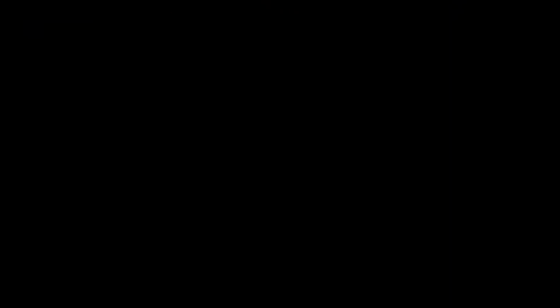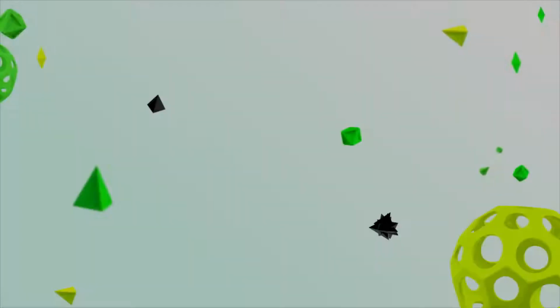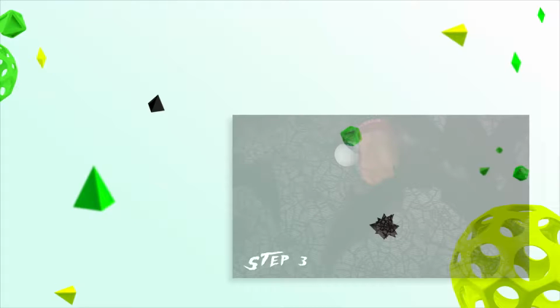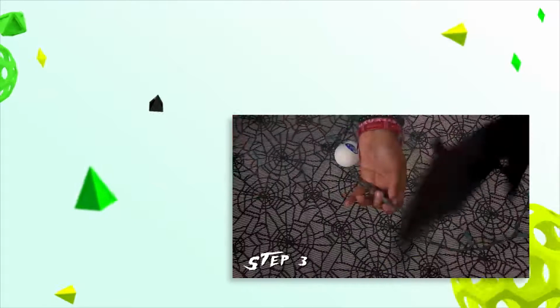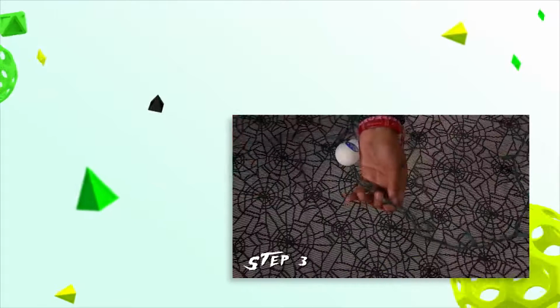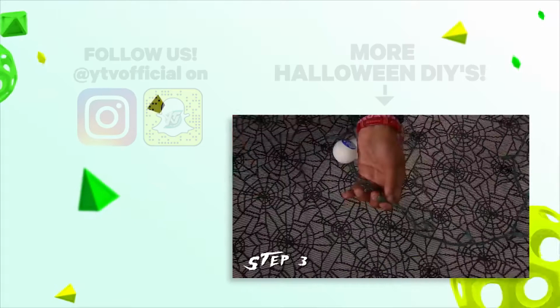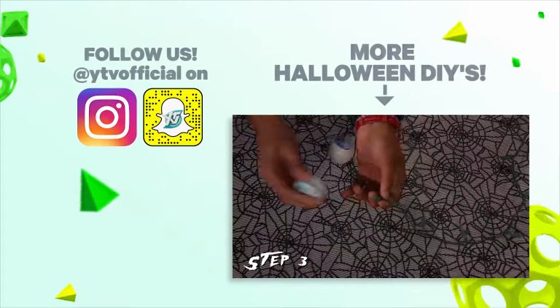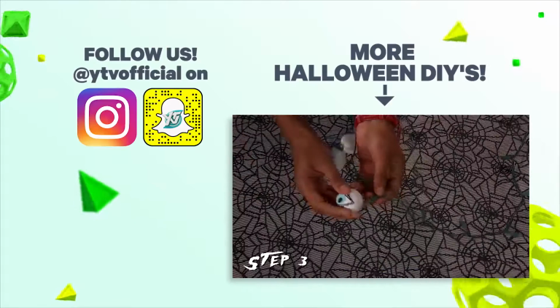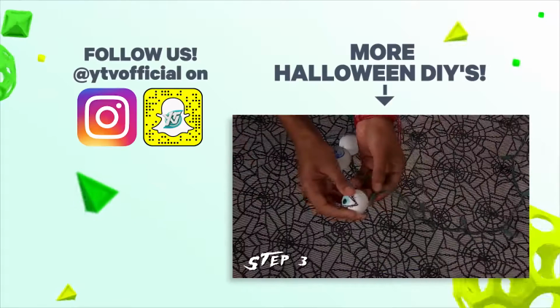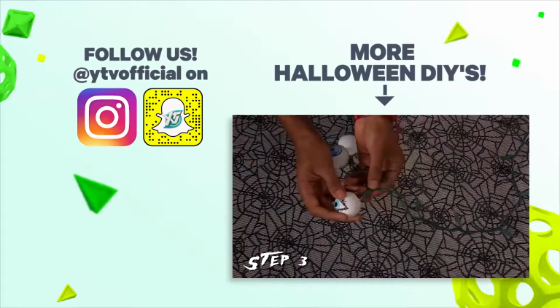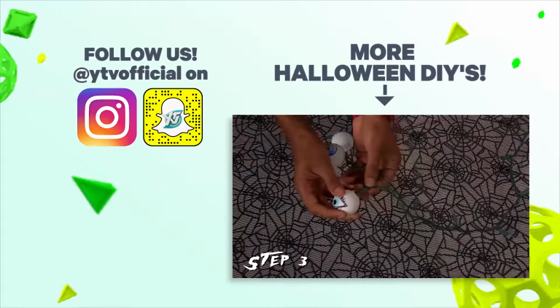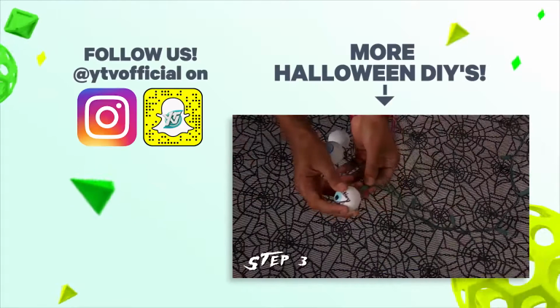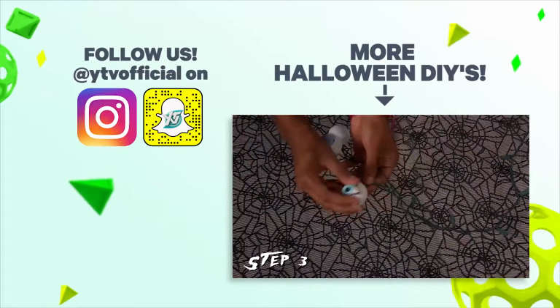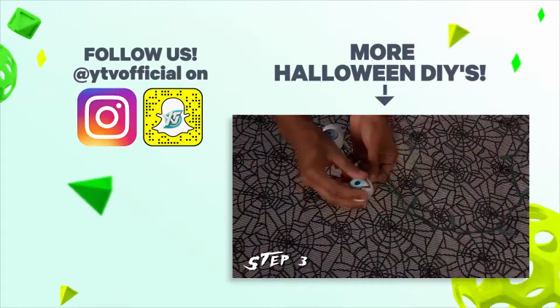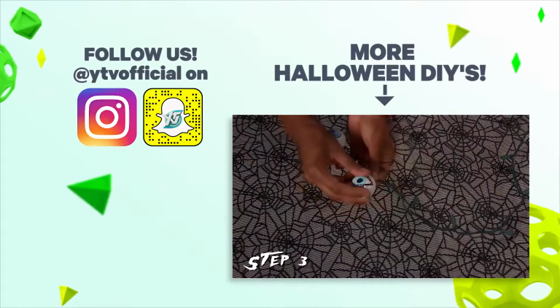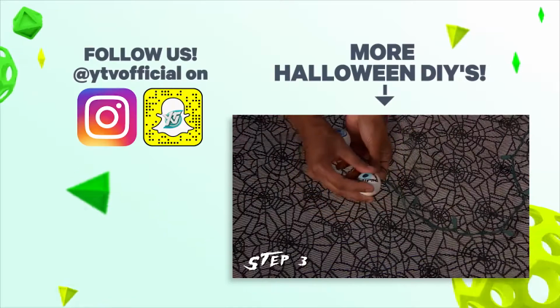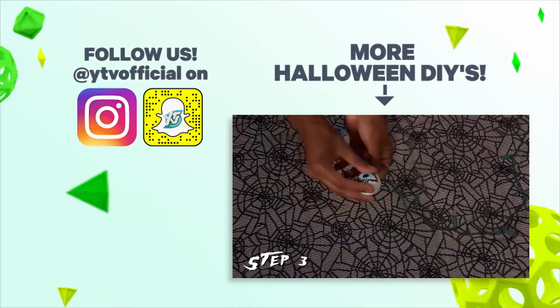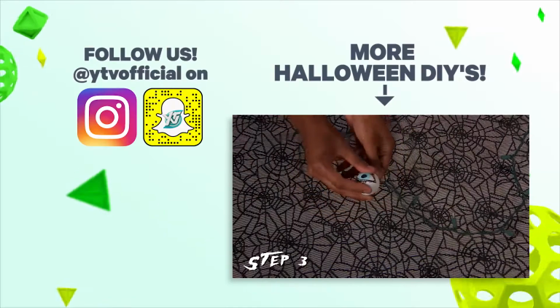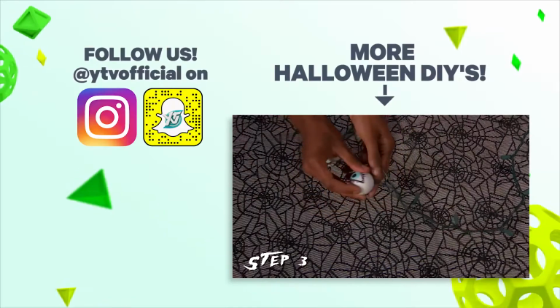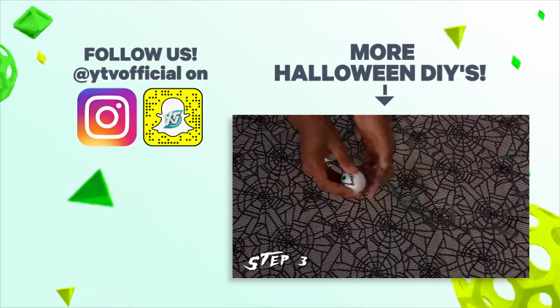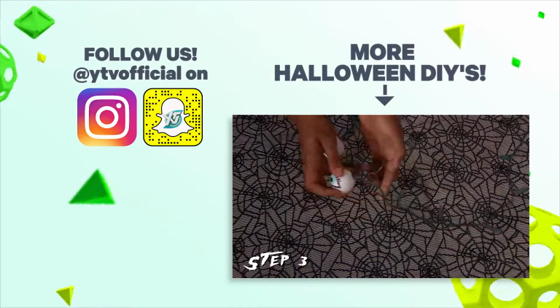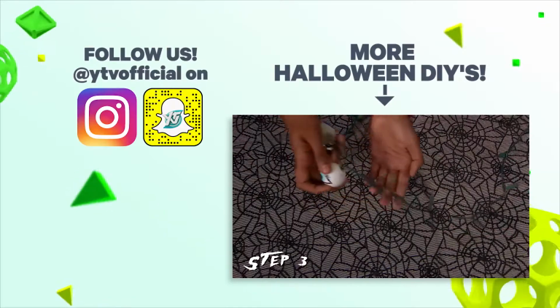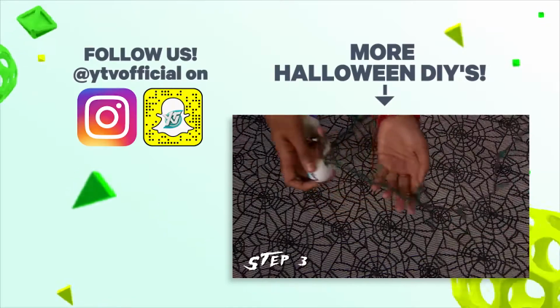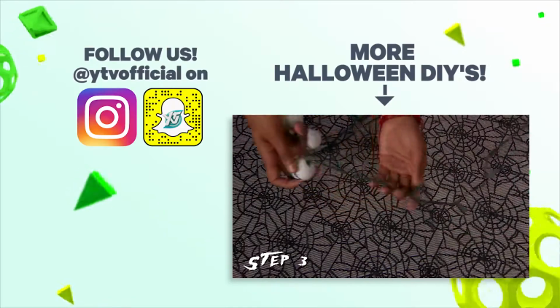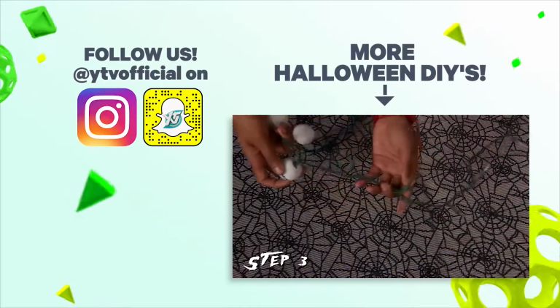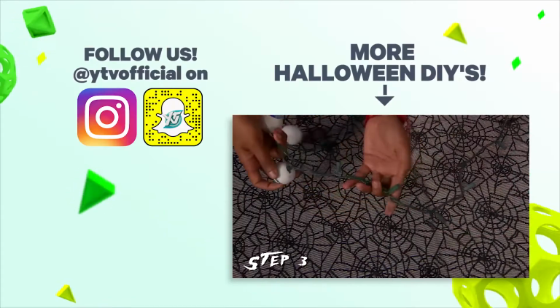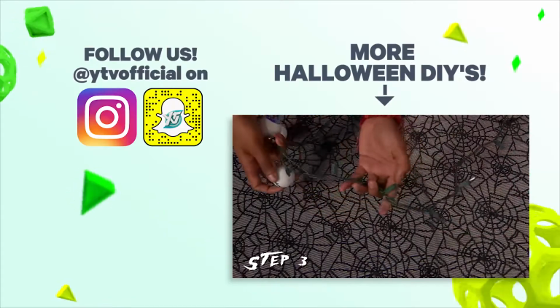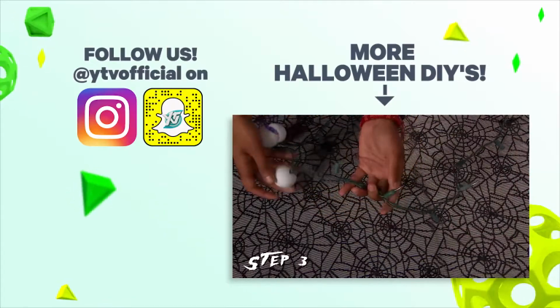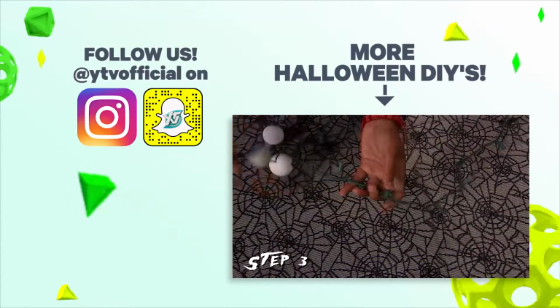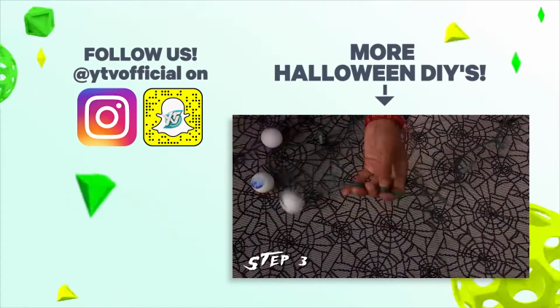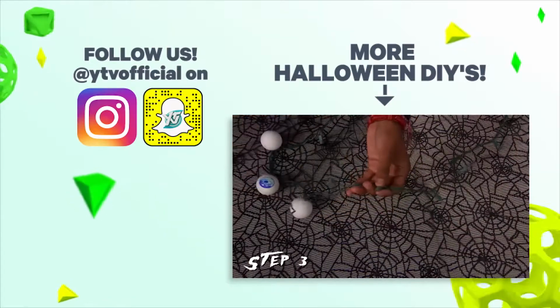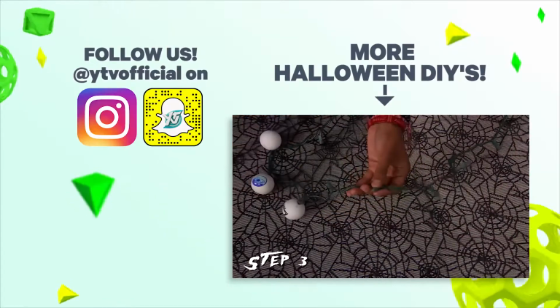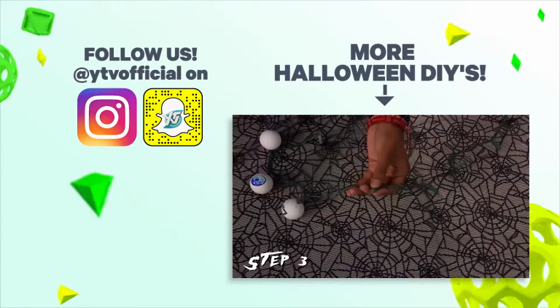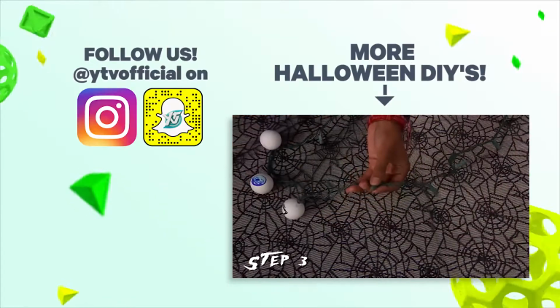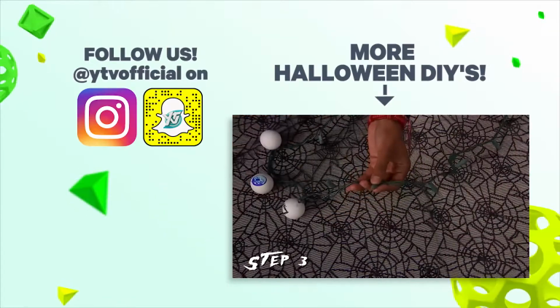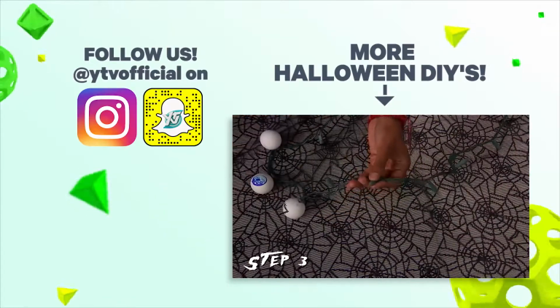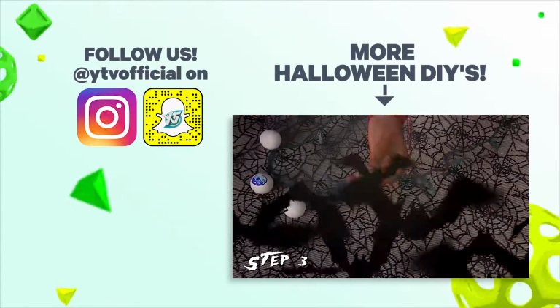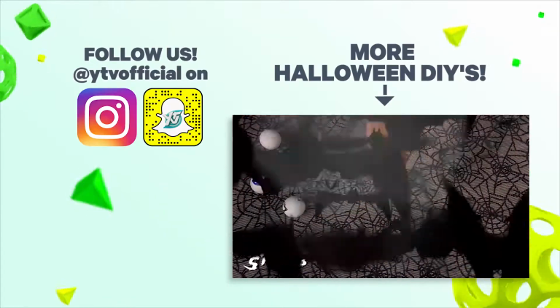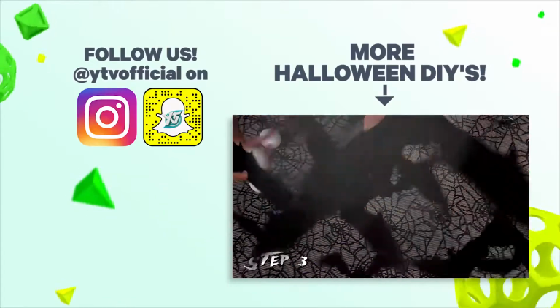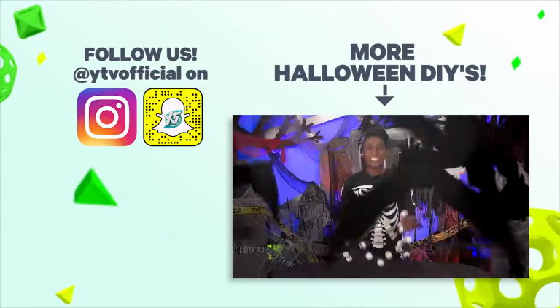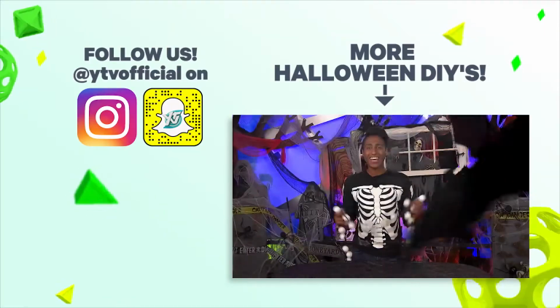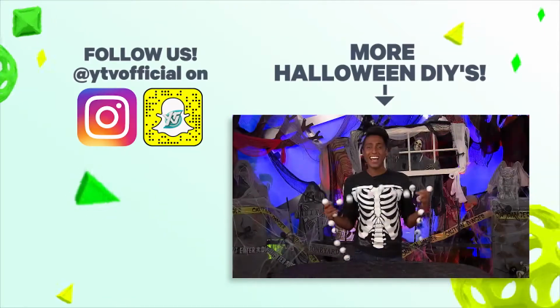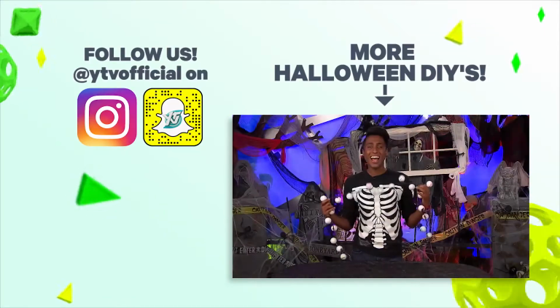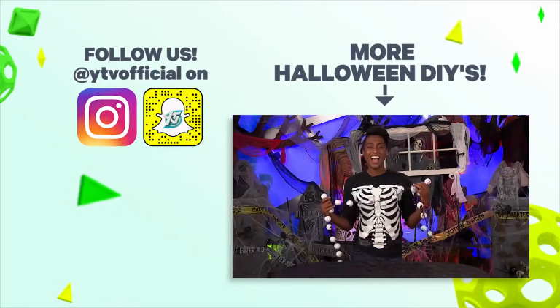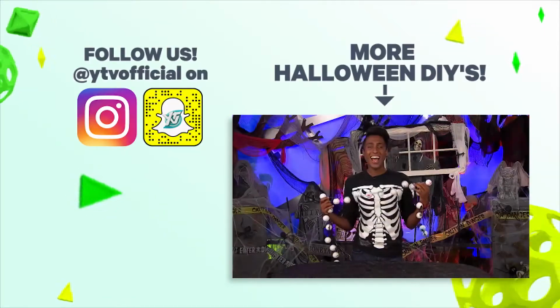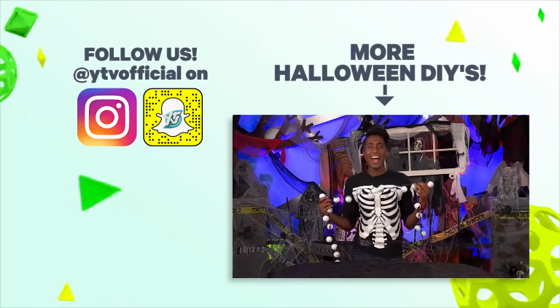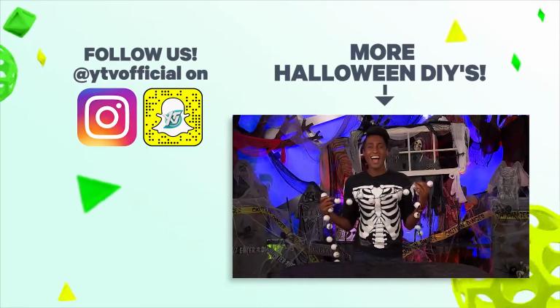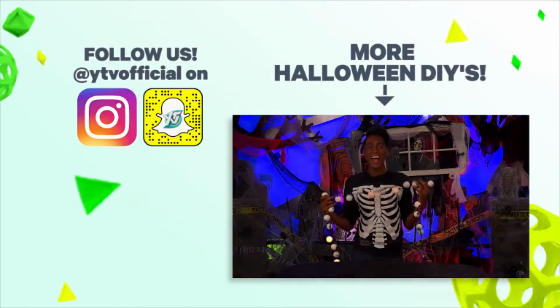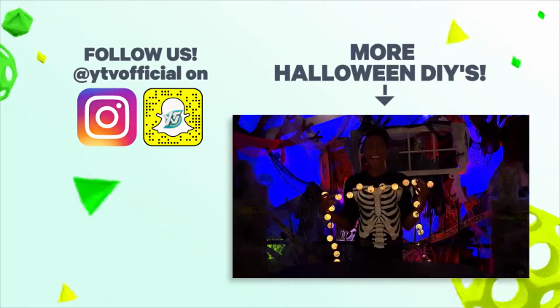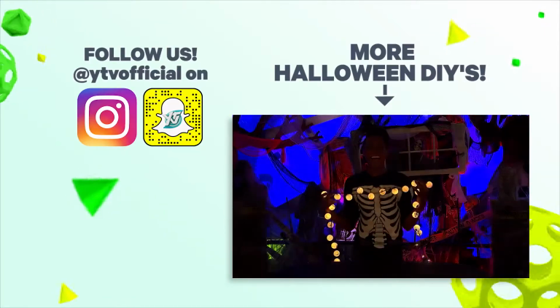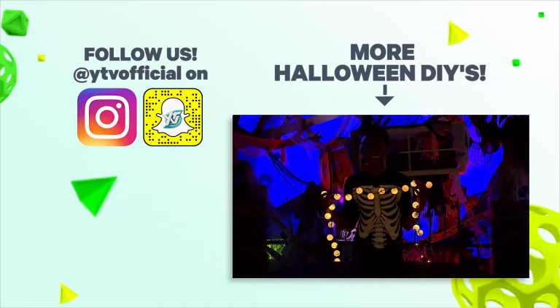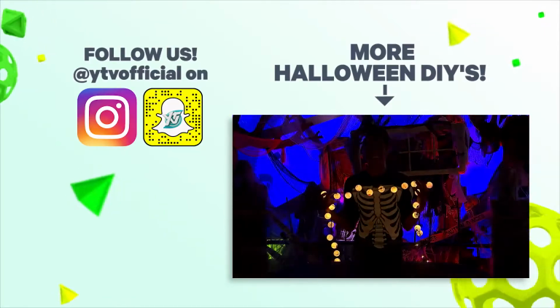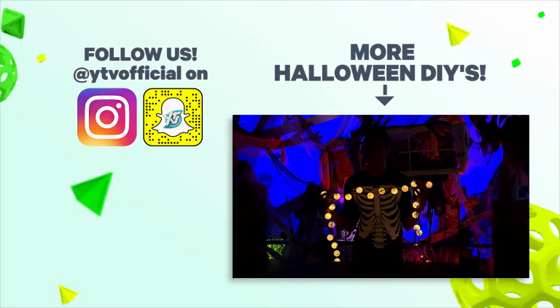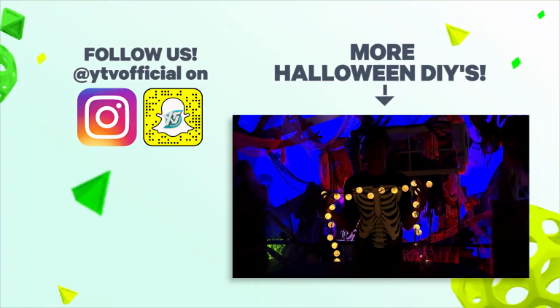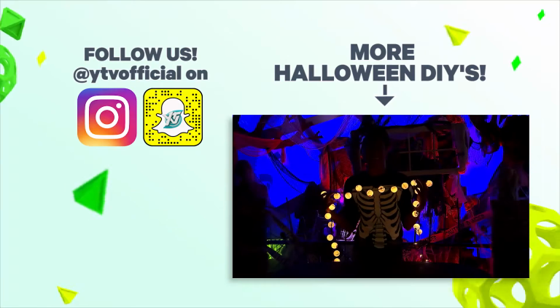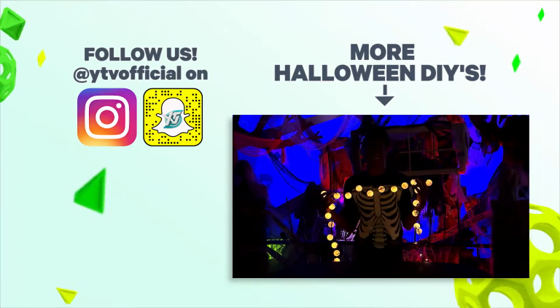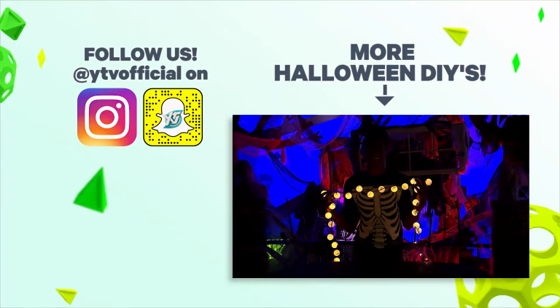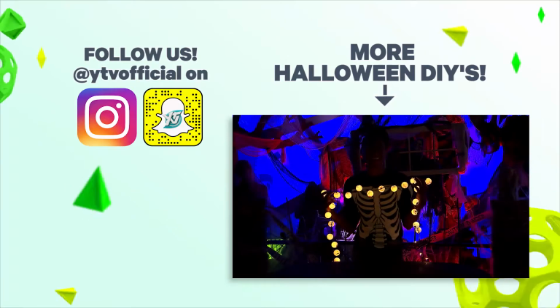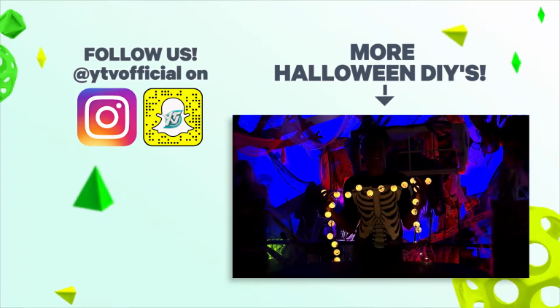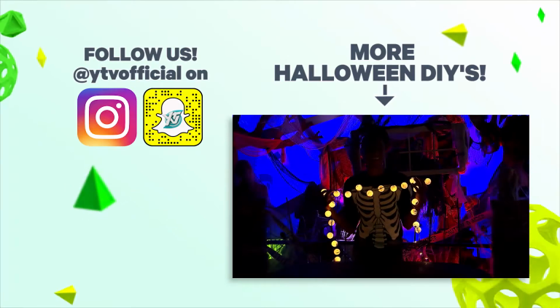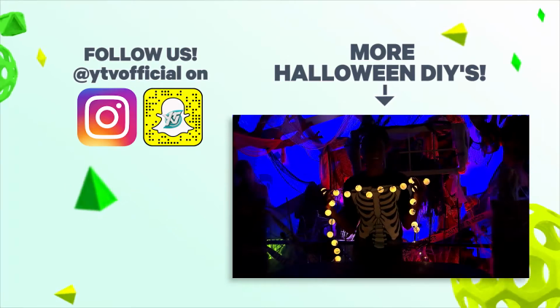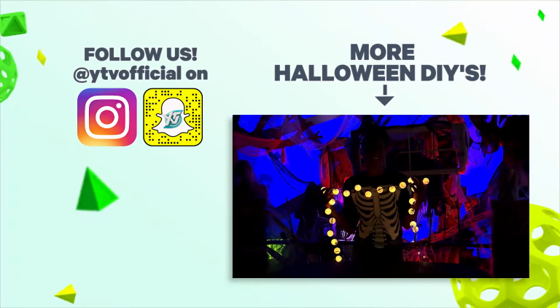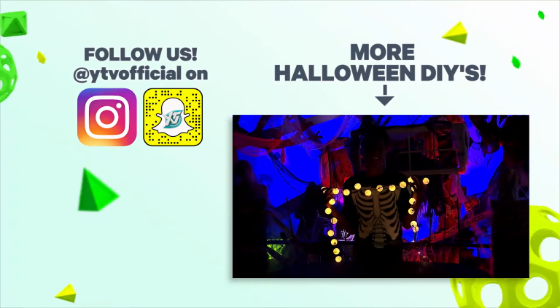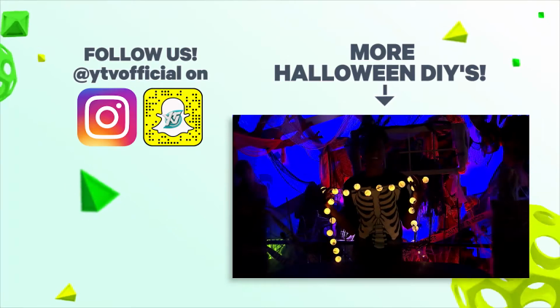Stick the ping pong ball on the Christmas light and do this until all the lights are covered. Ta-da! Happy Halloween!